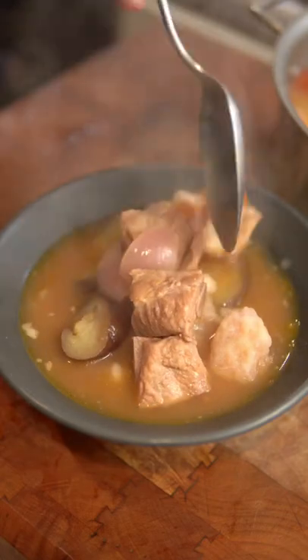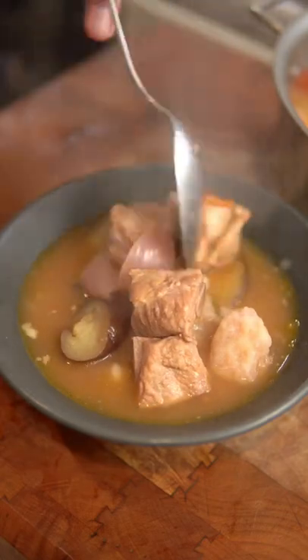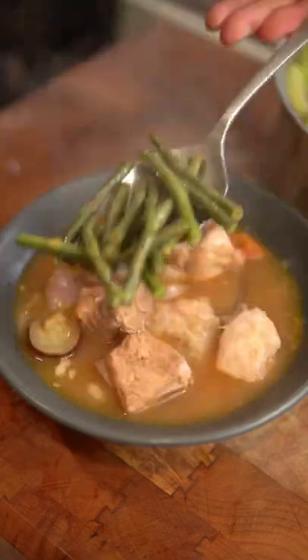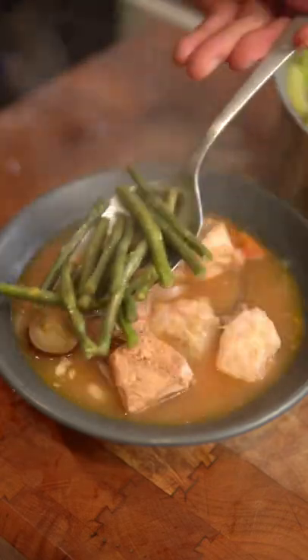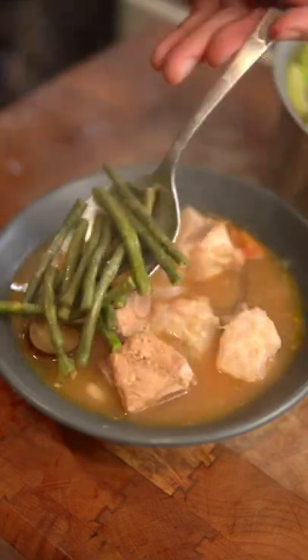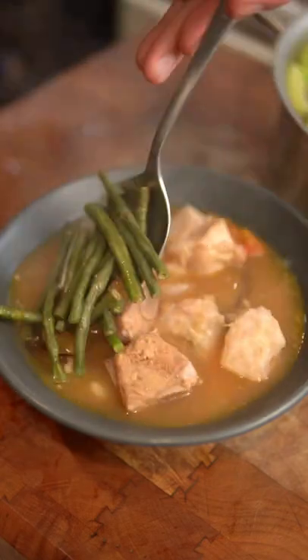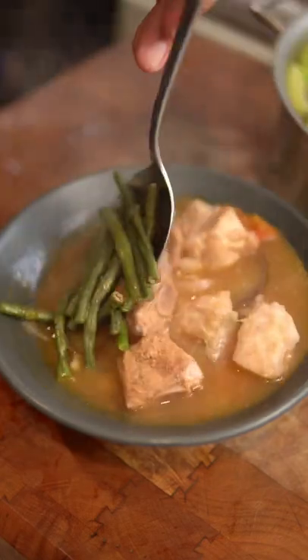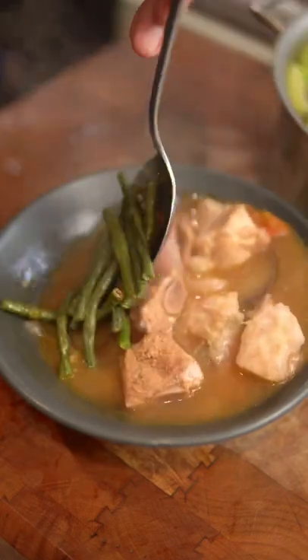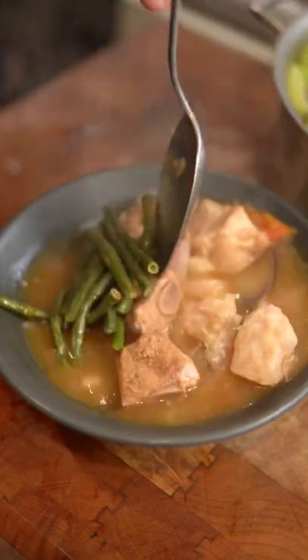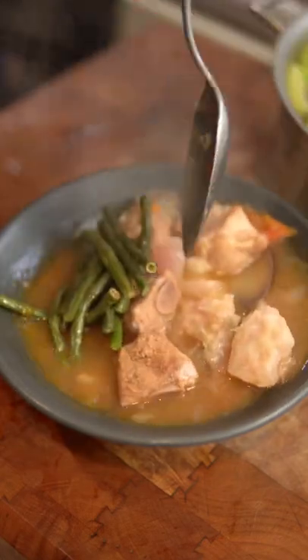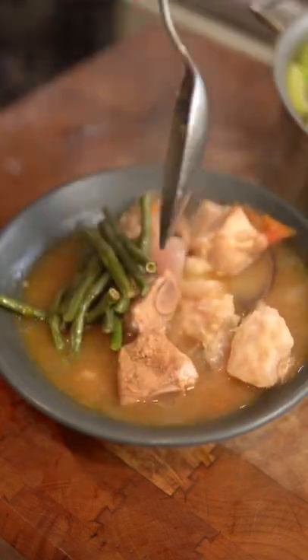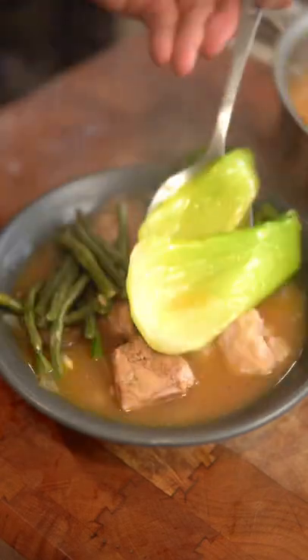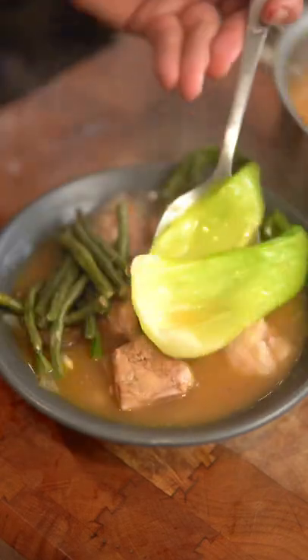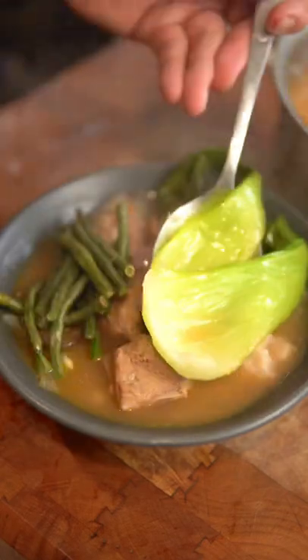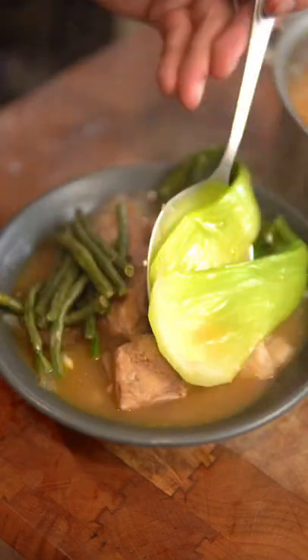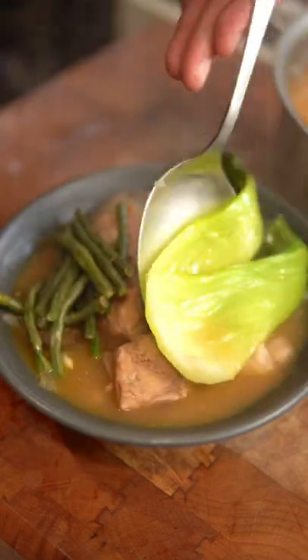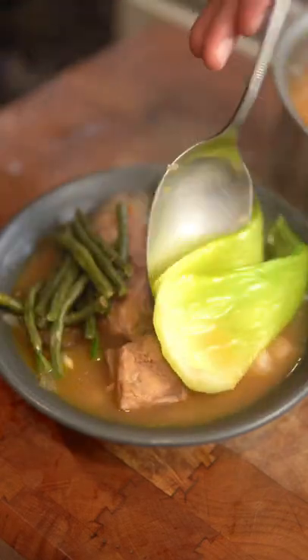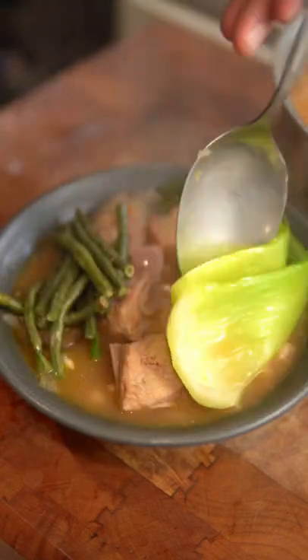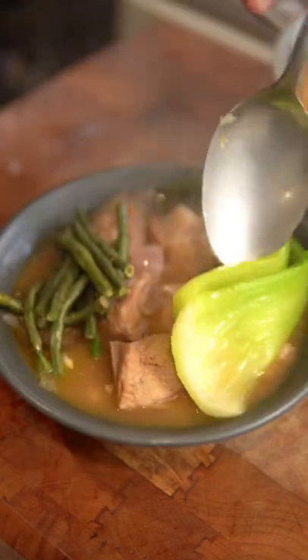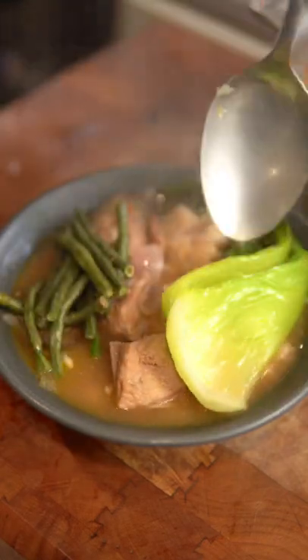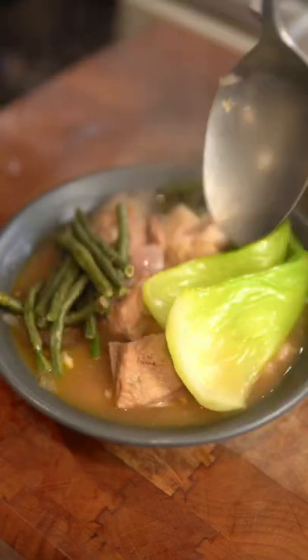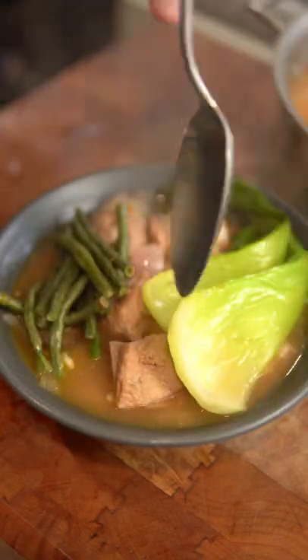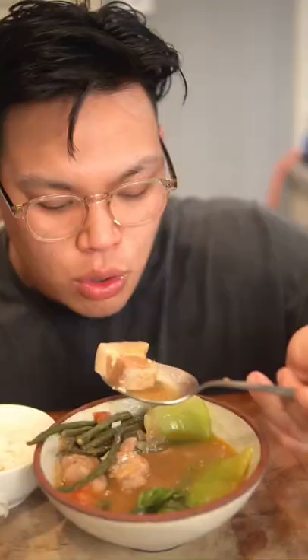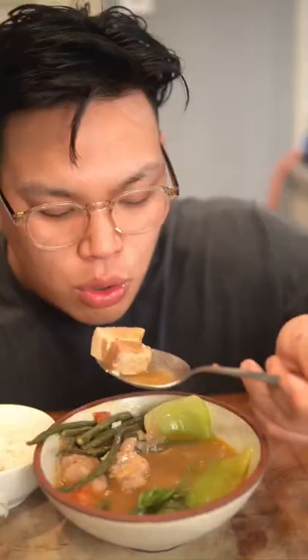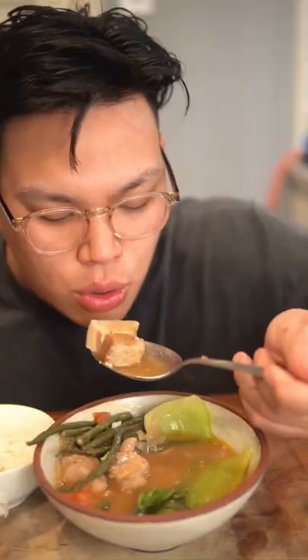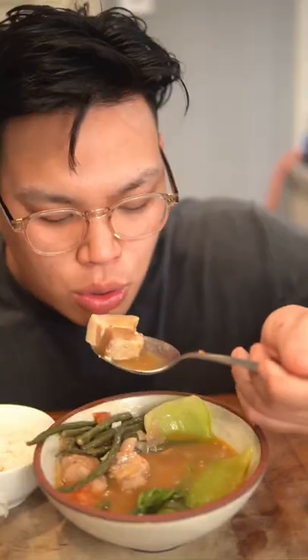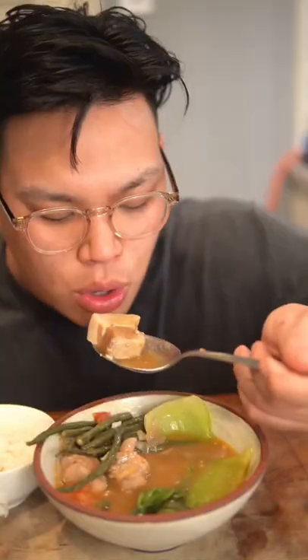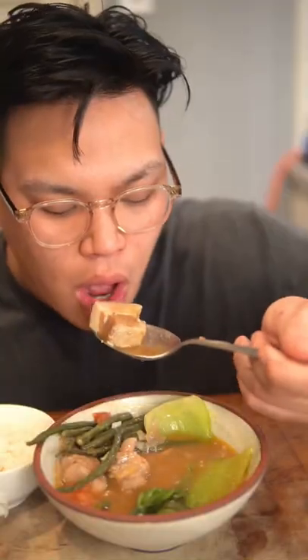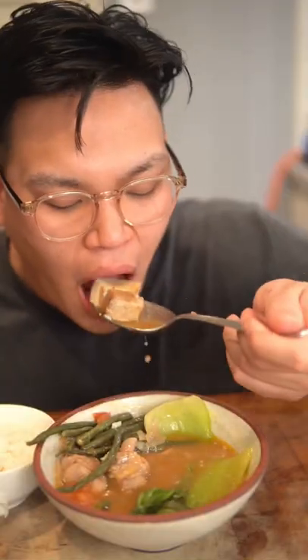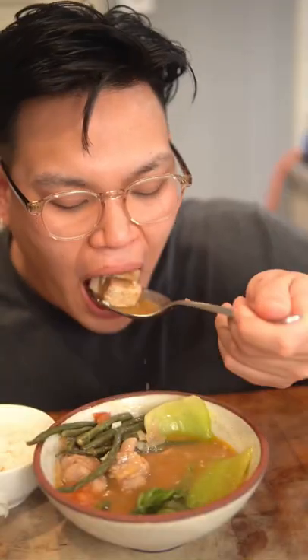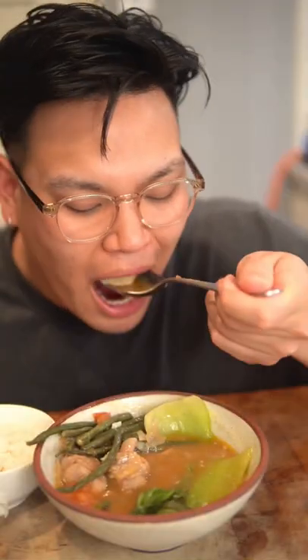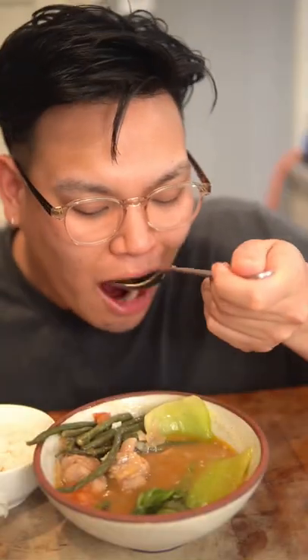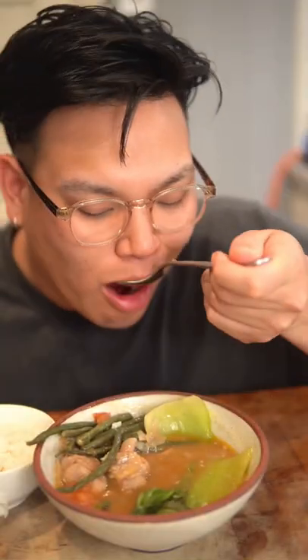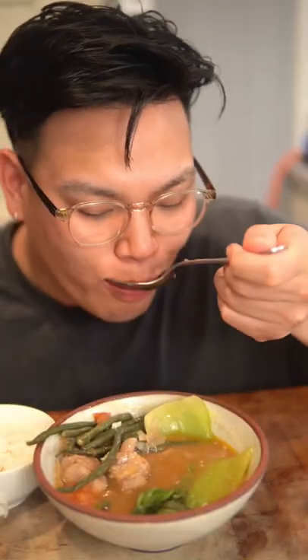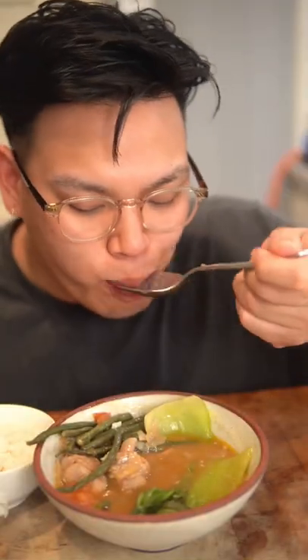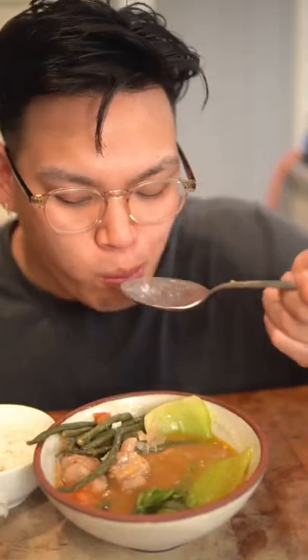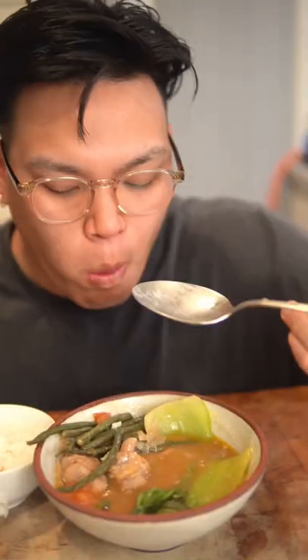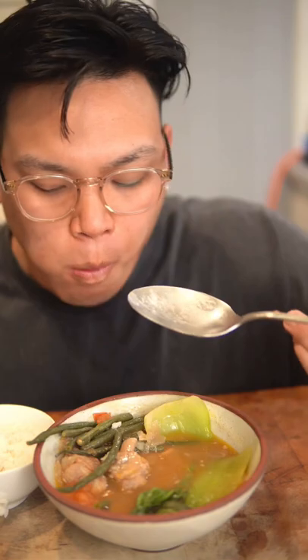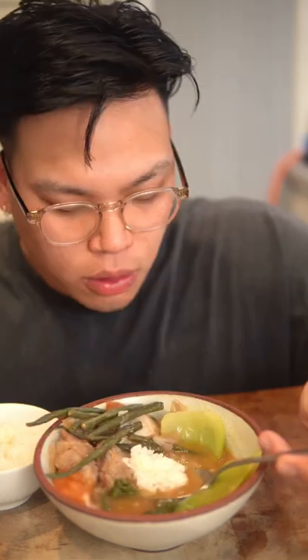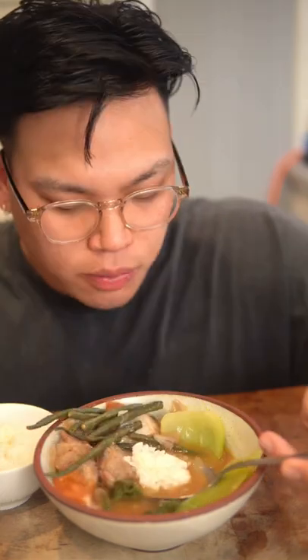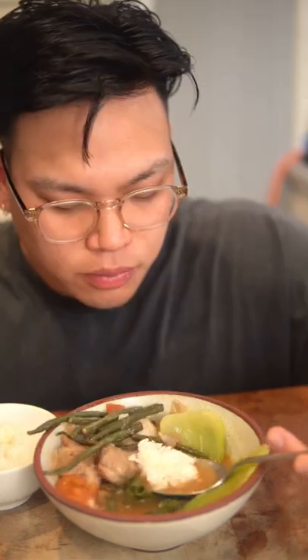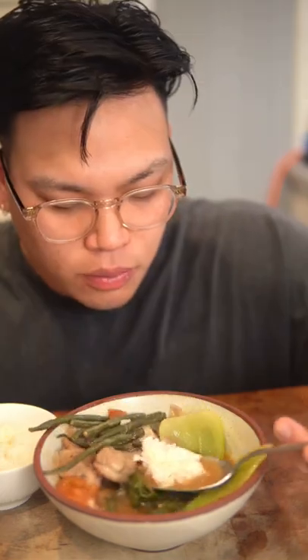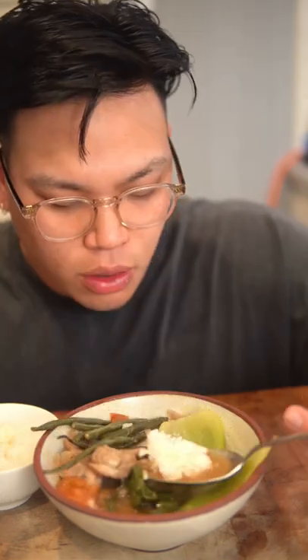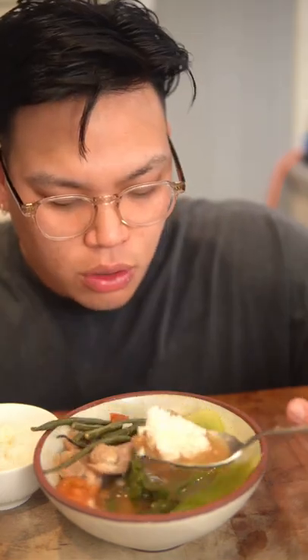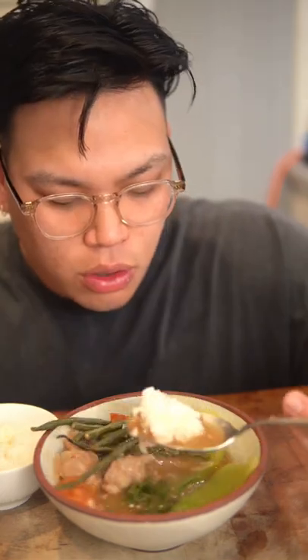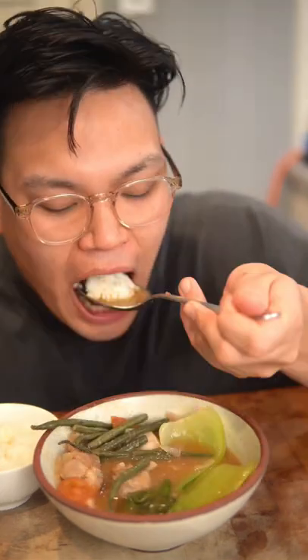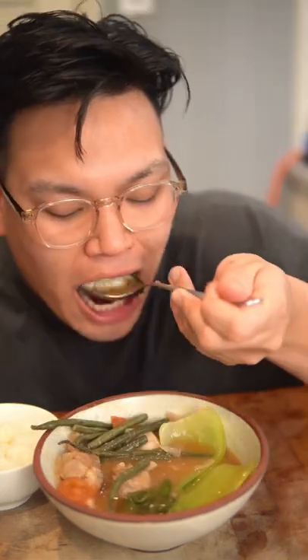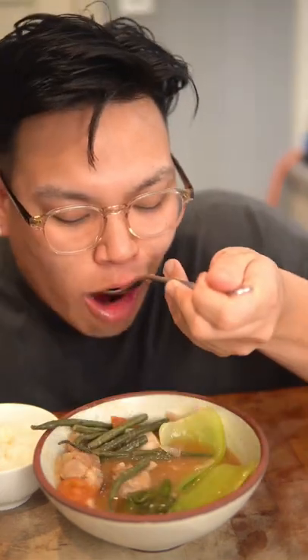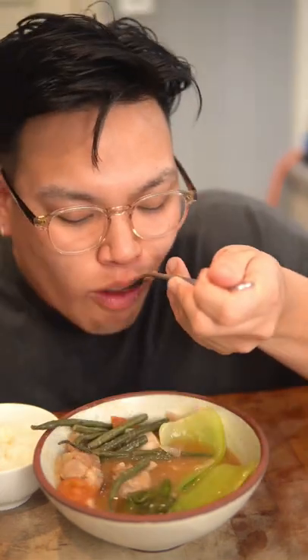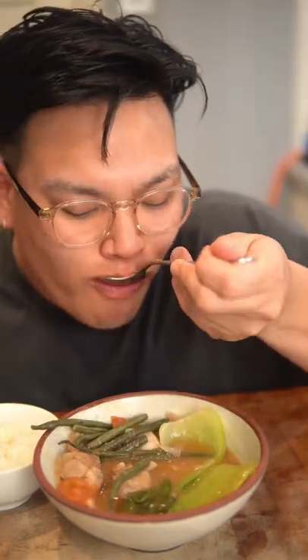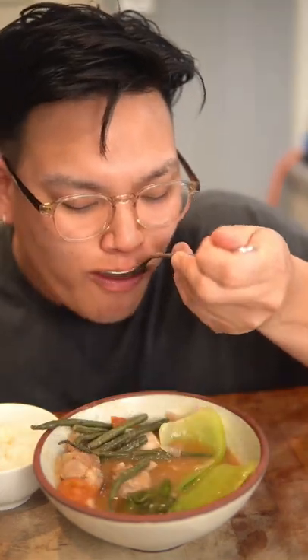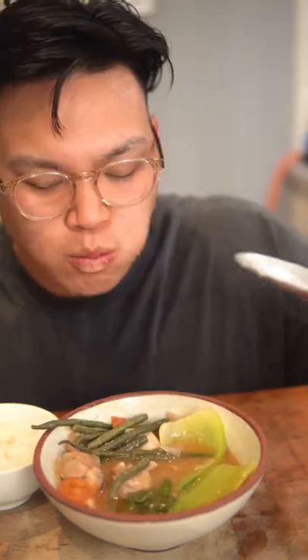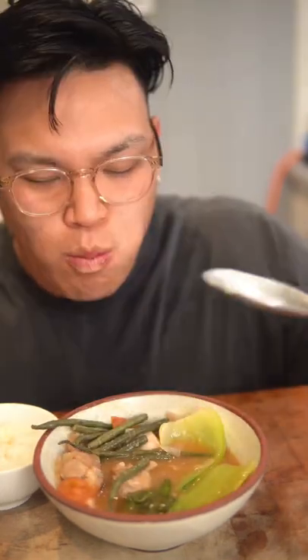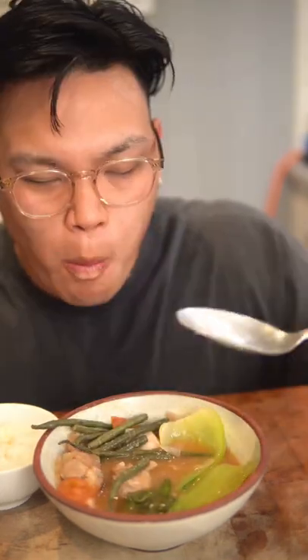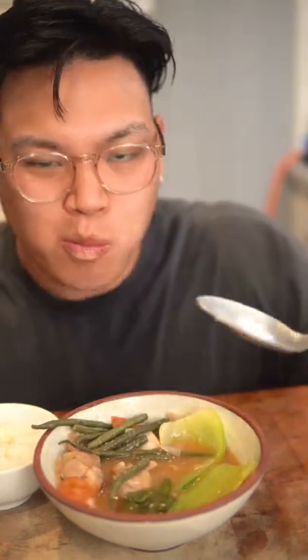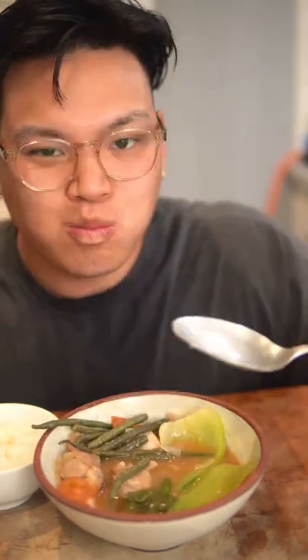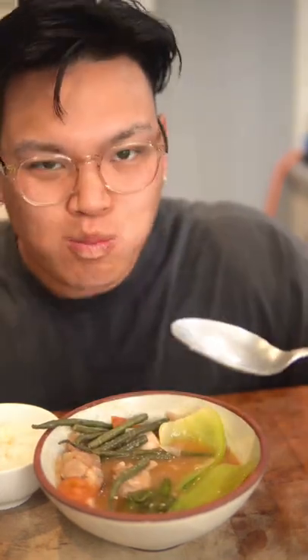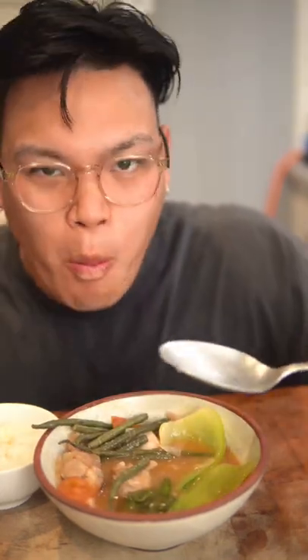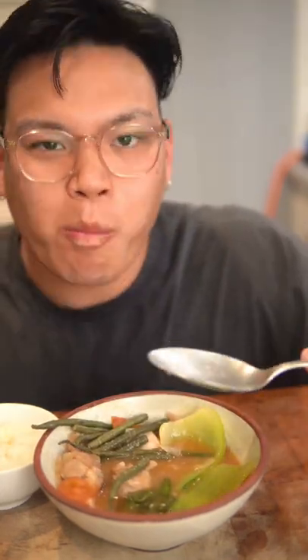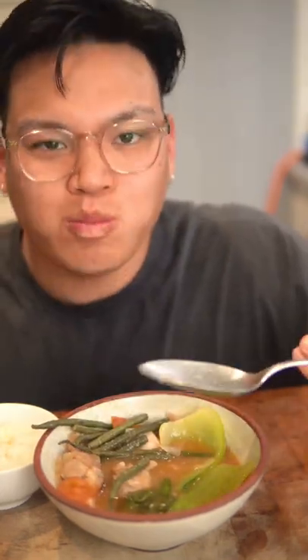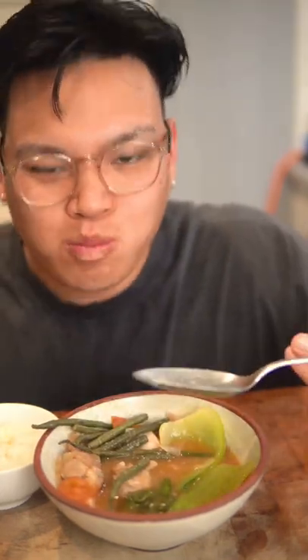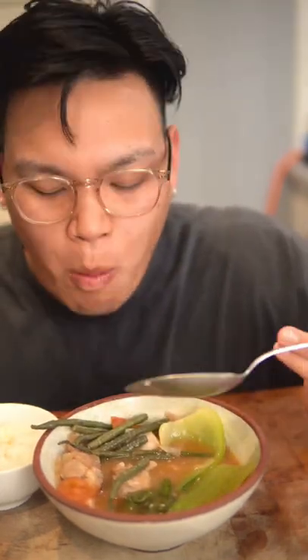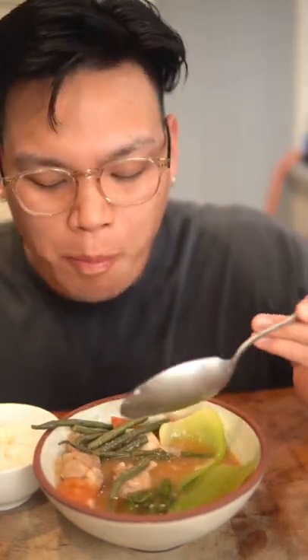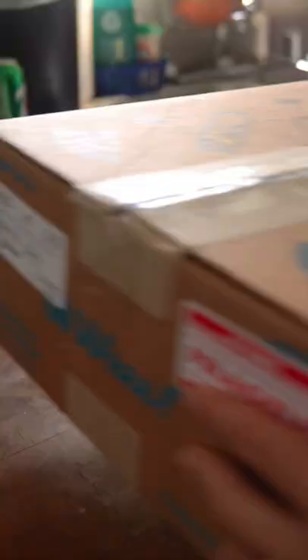I never knew how much I missed home cooking until I left for college. This was one of the dishes that my mom used to make that would bring me back to my childhood.